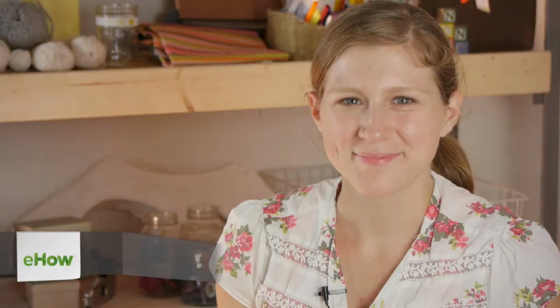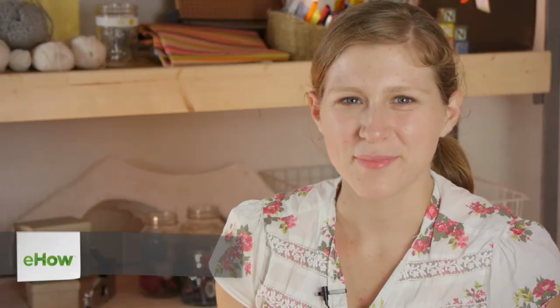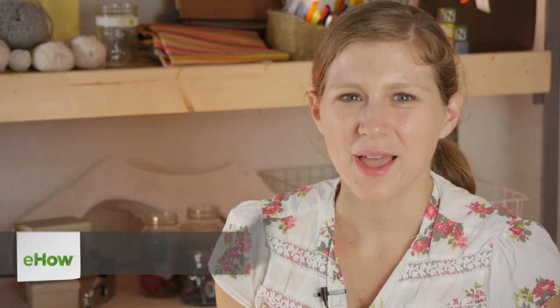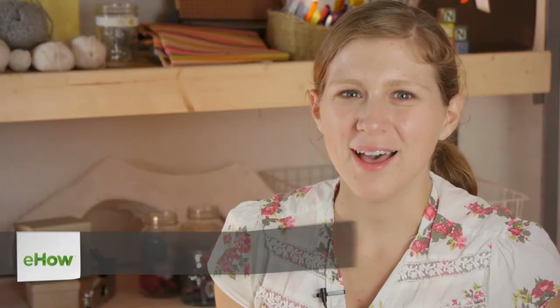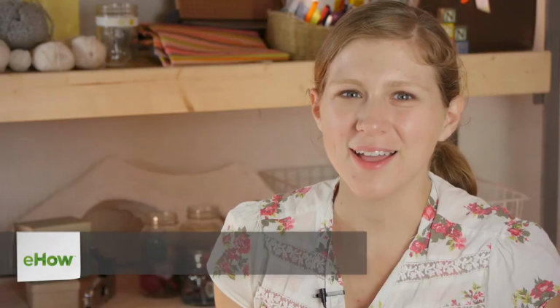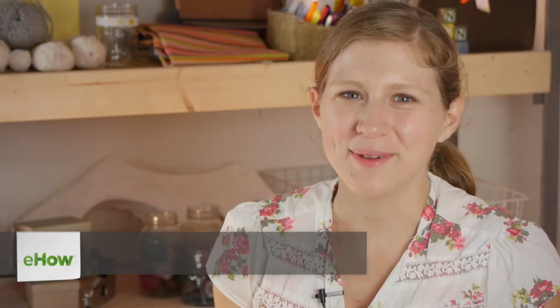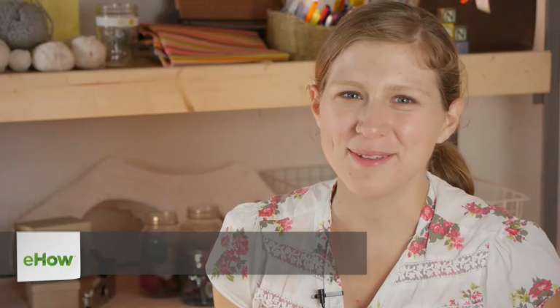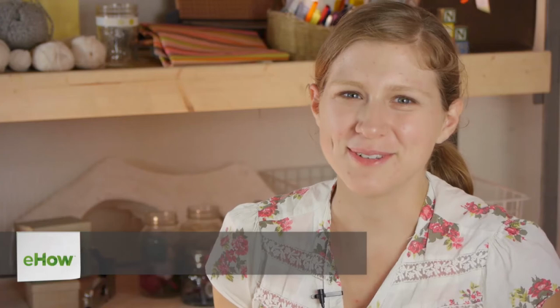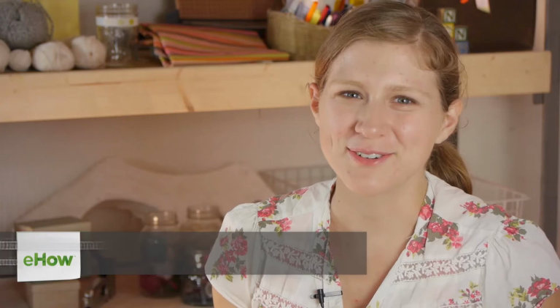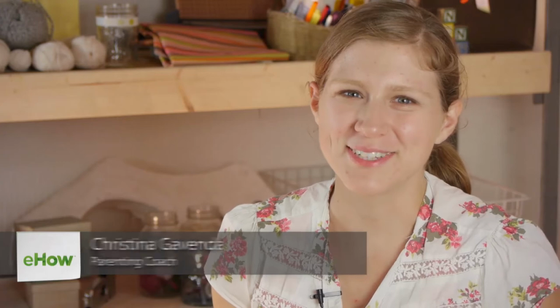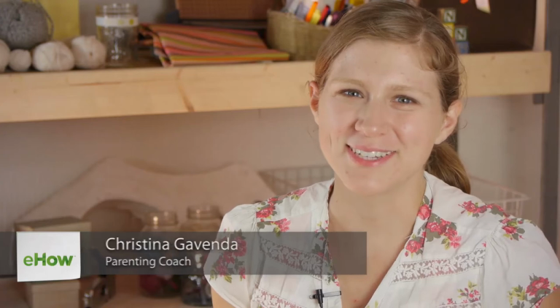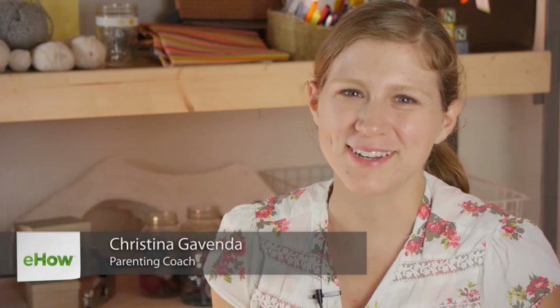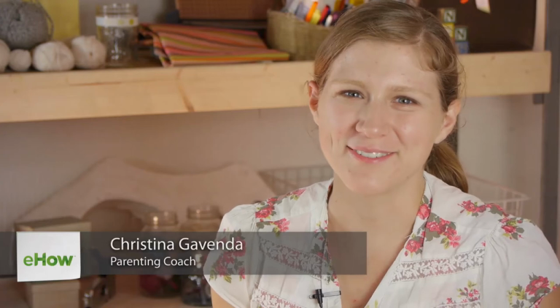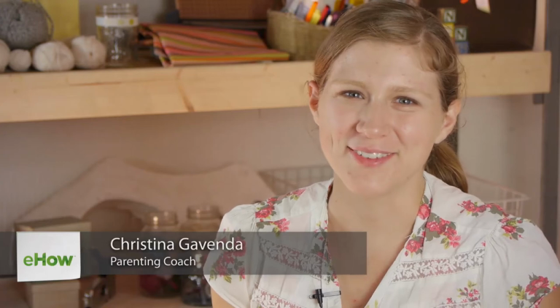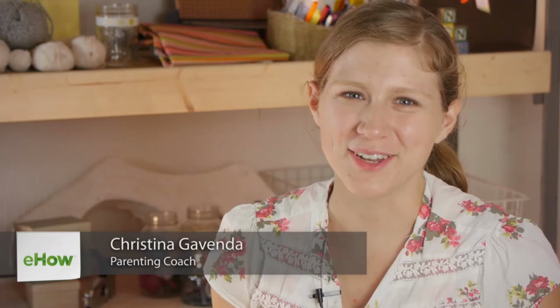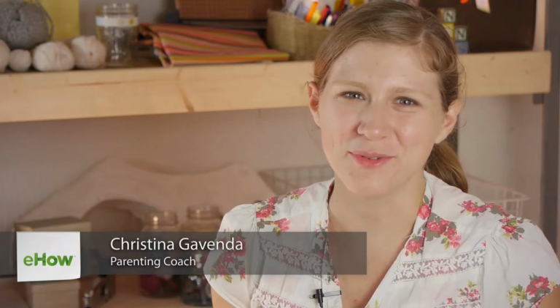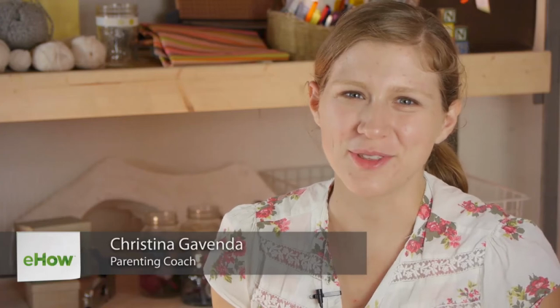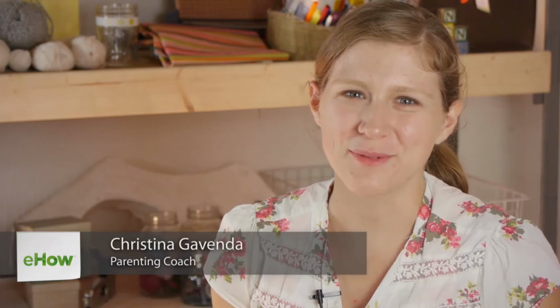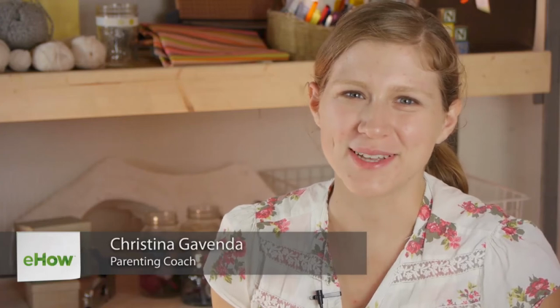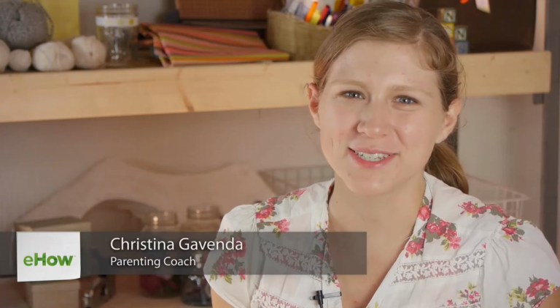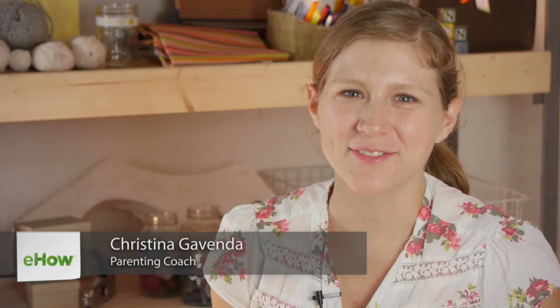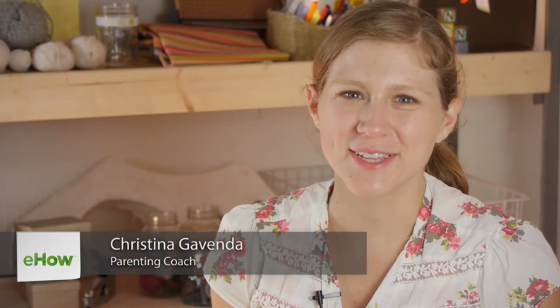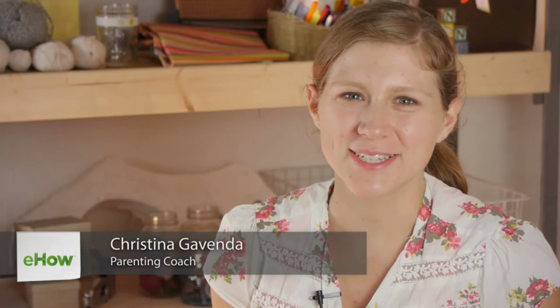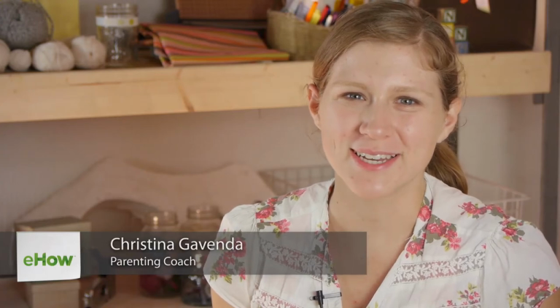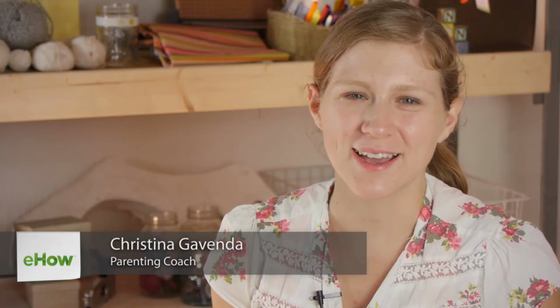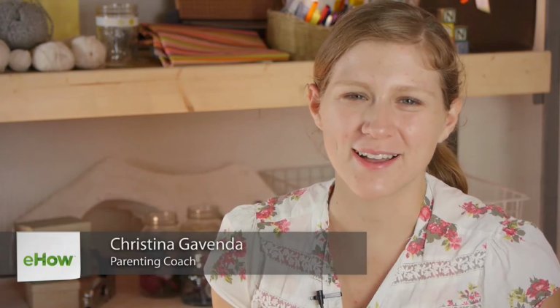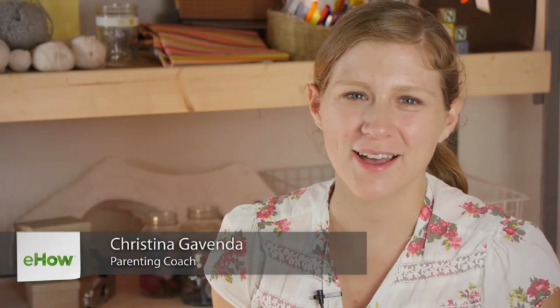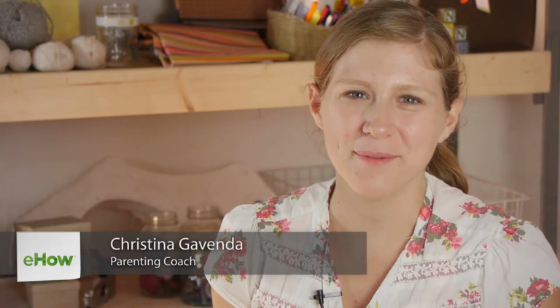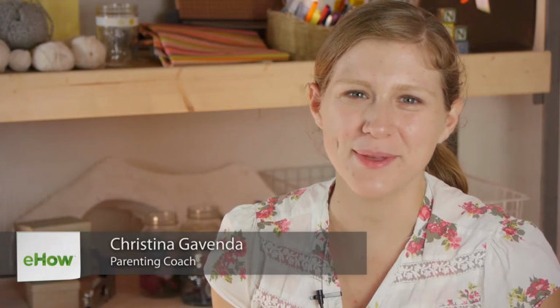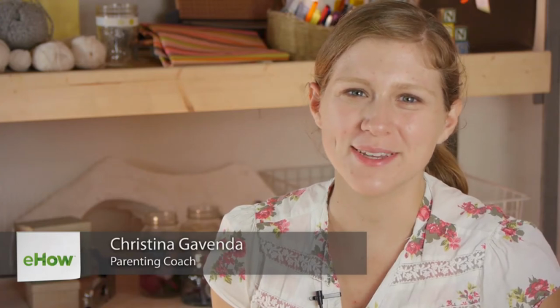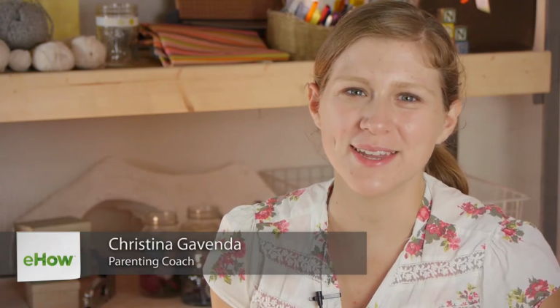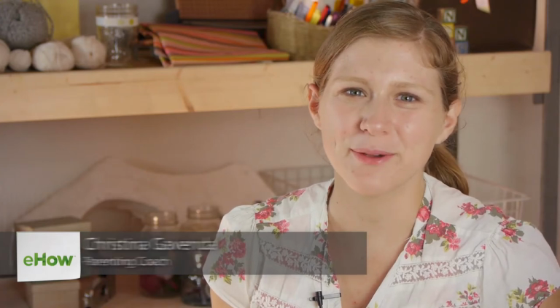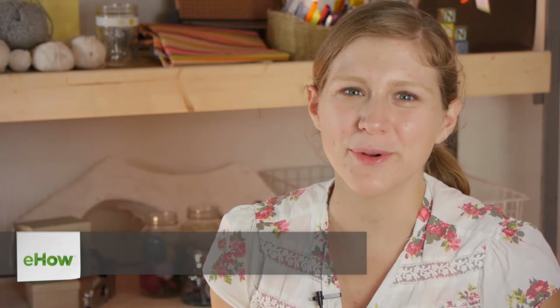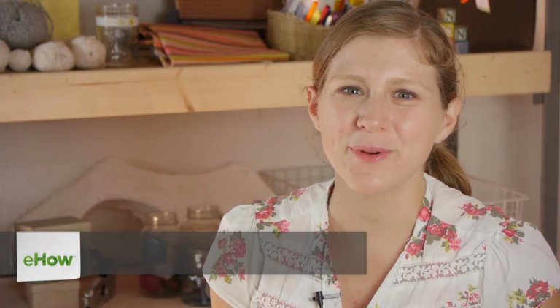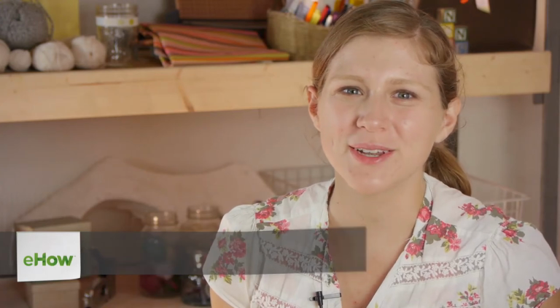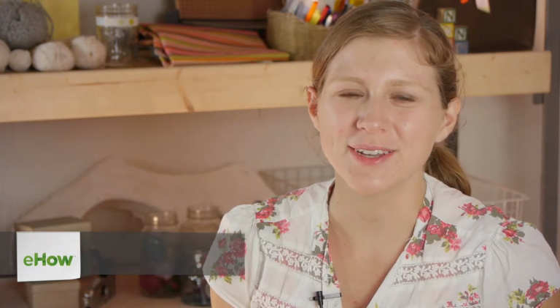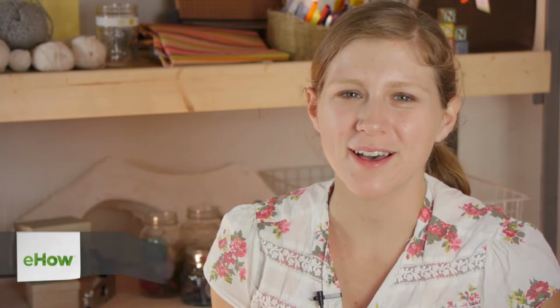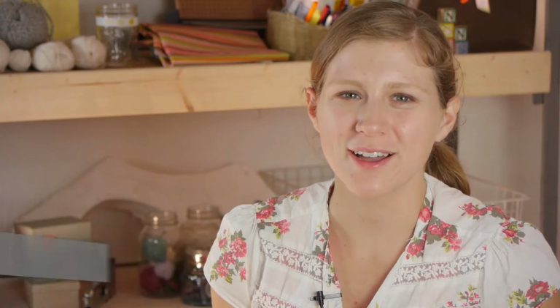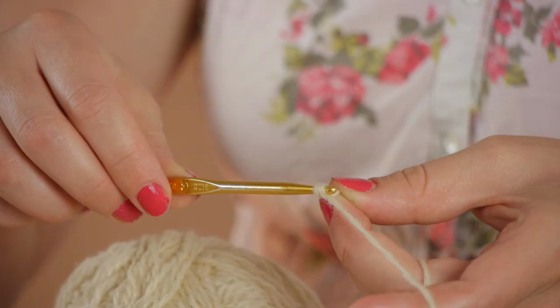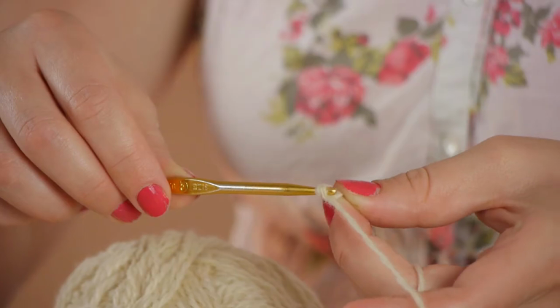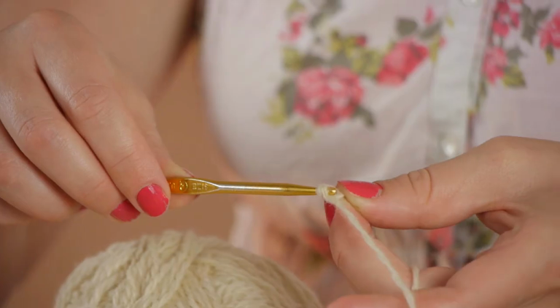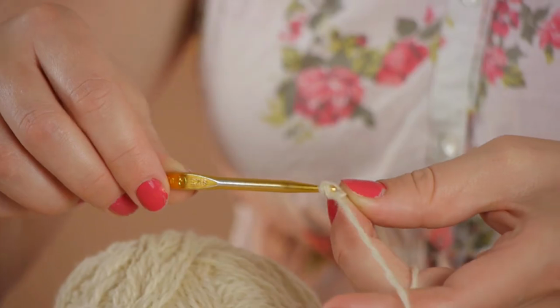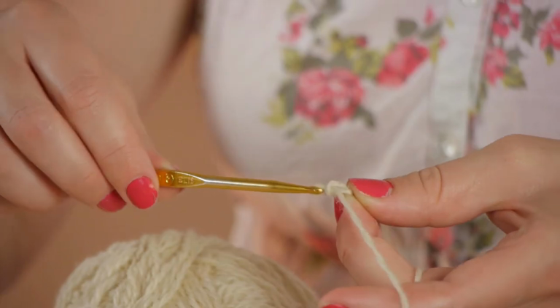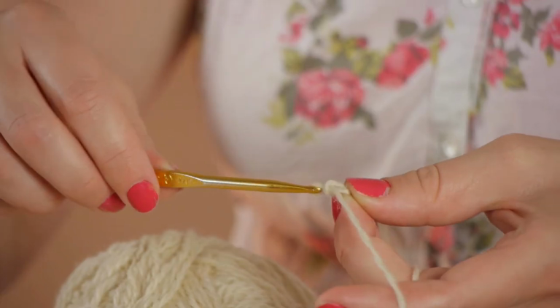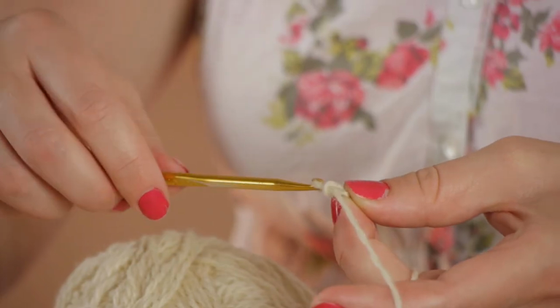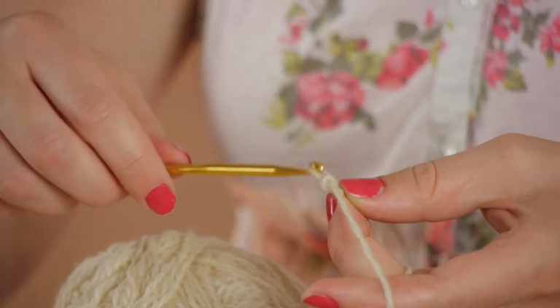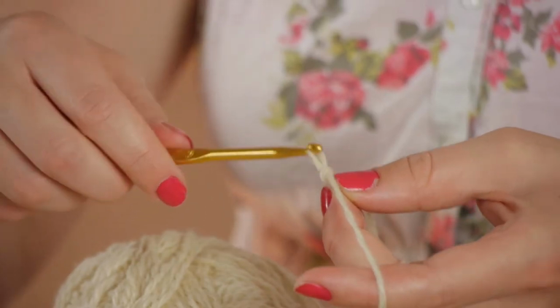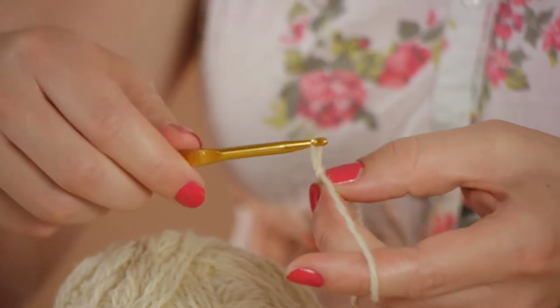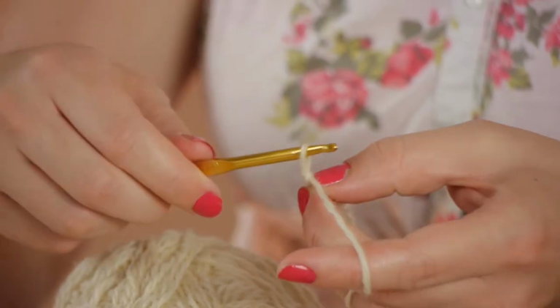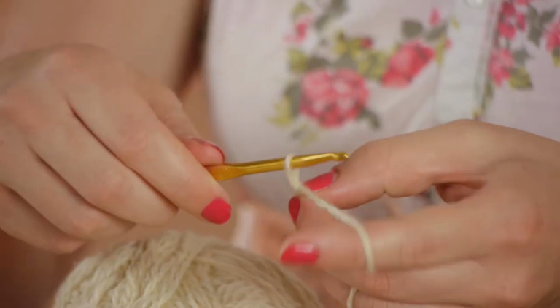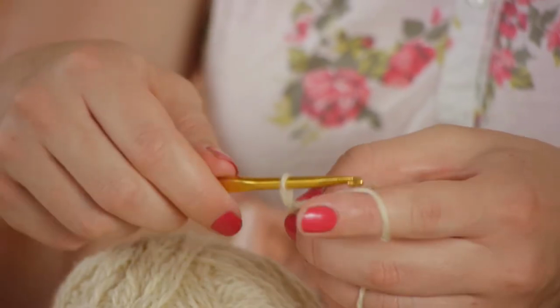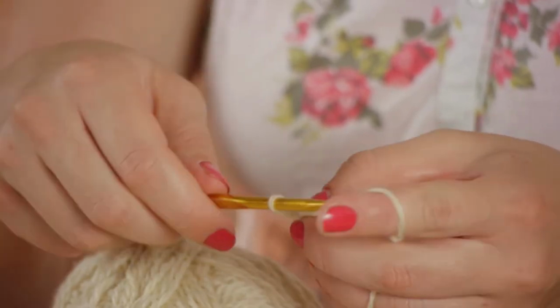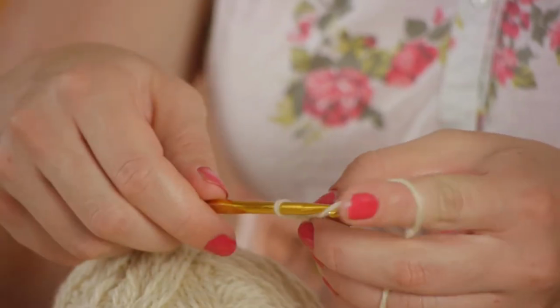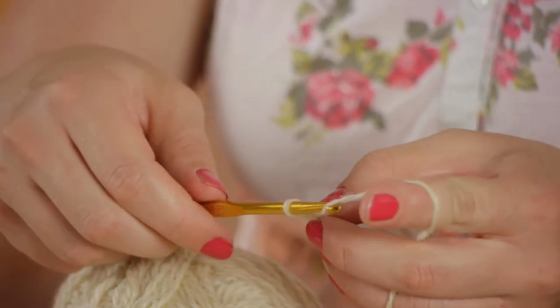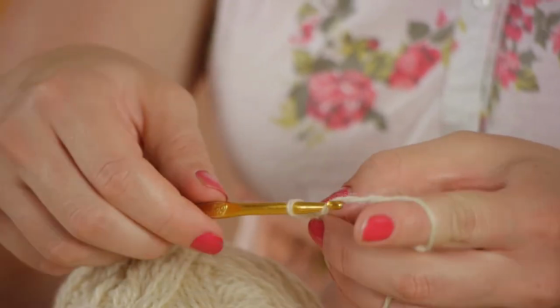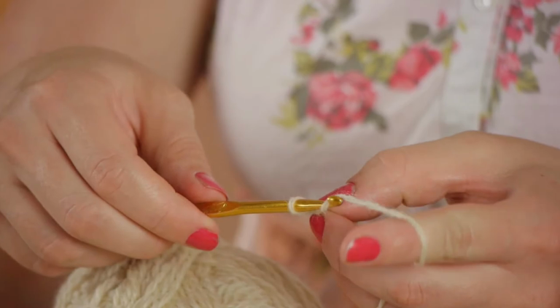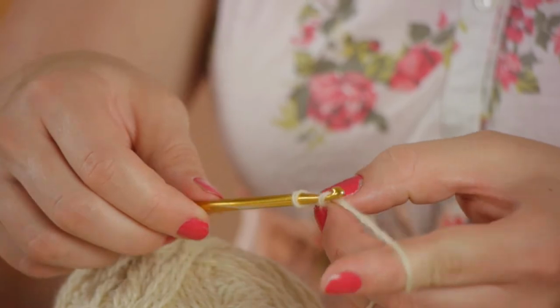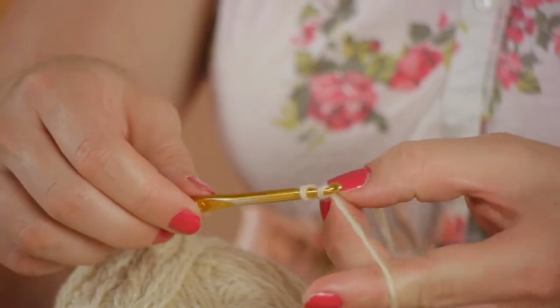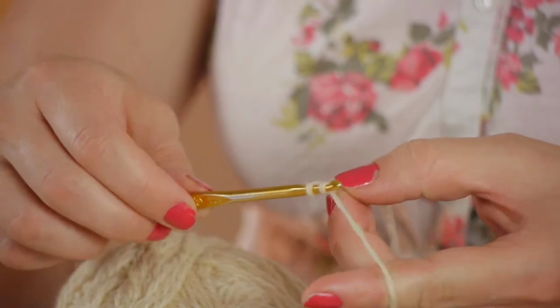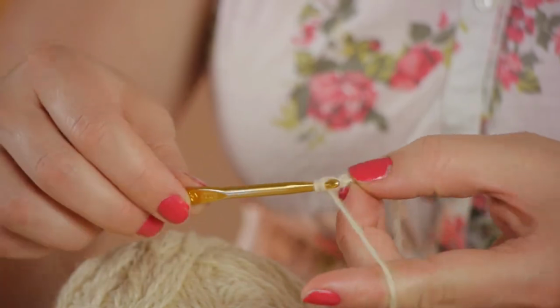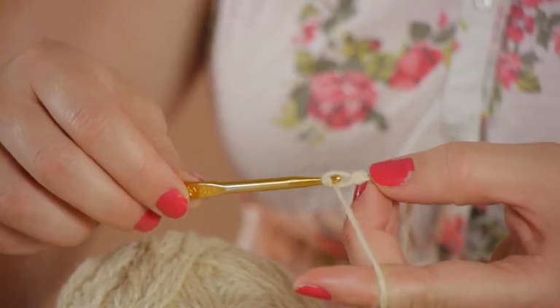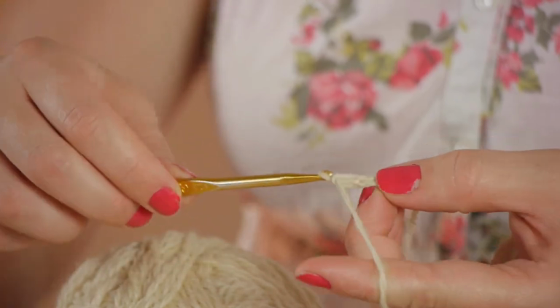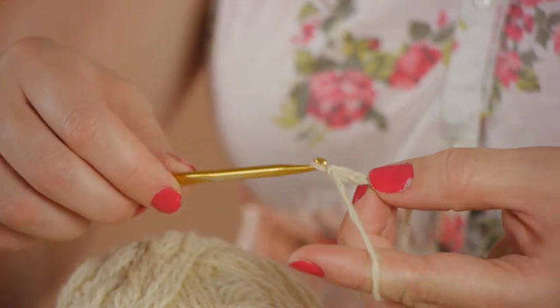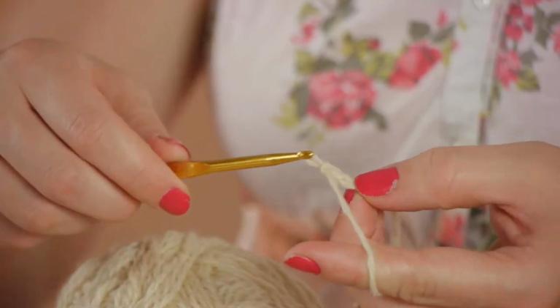Hi, my name is Kristina Govinda with DomesticFelicity.com, and today we're going to talk about how to crochet a chain for hanging a stocking.